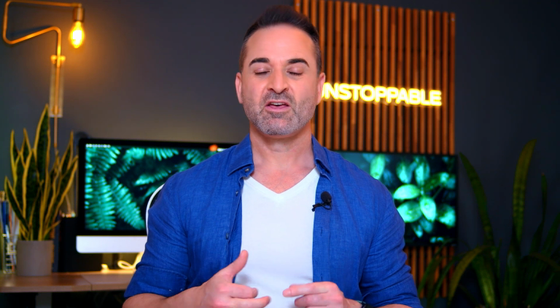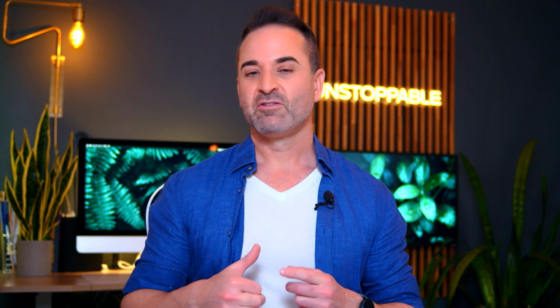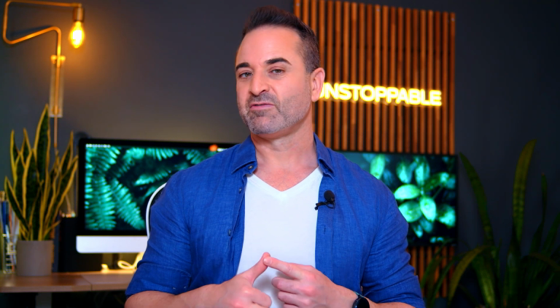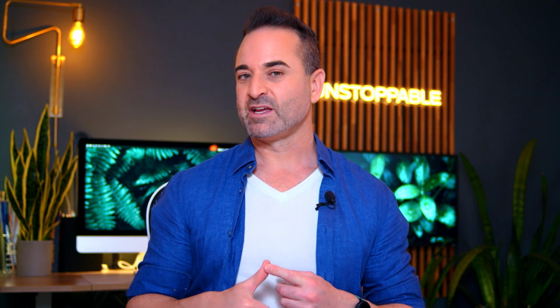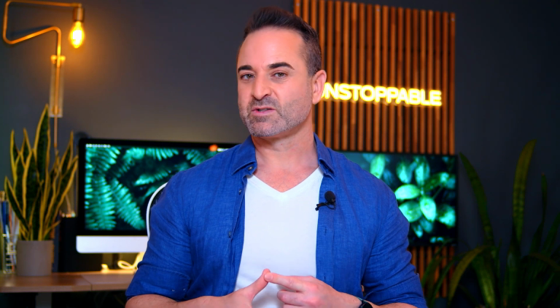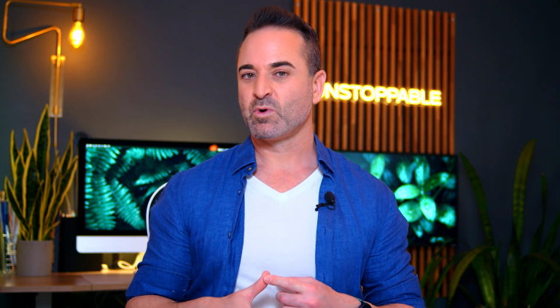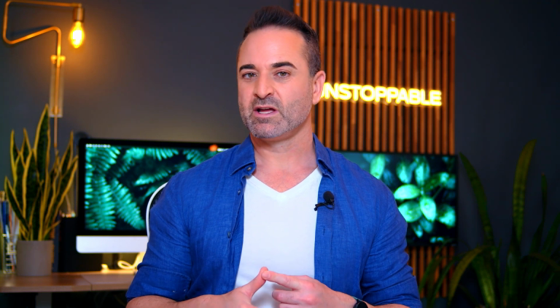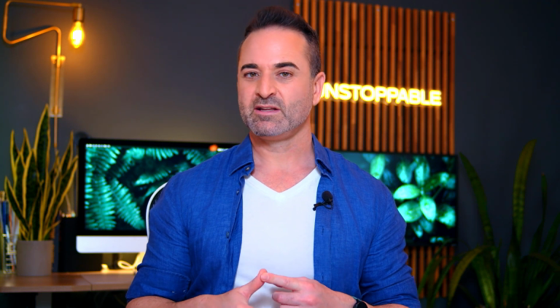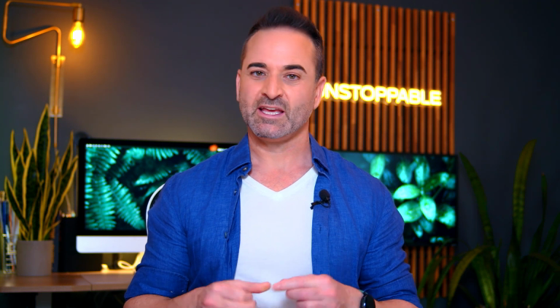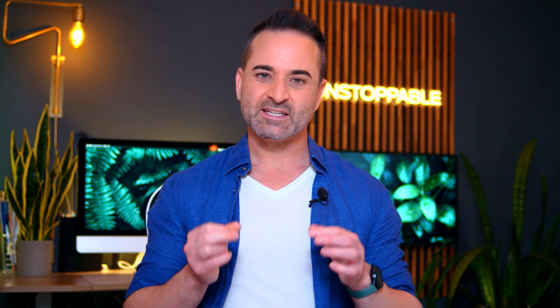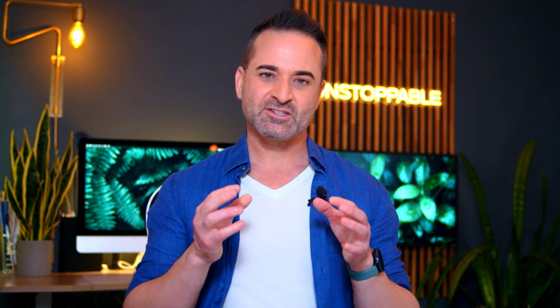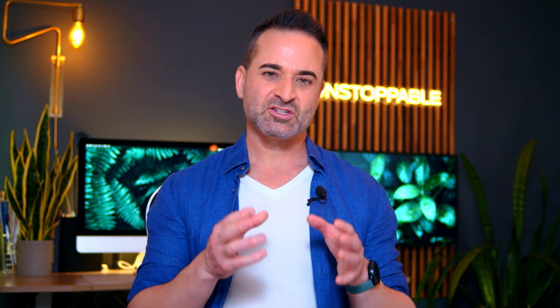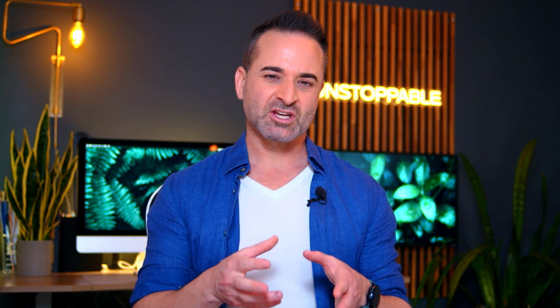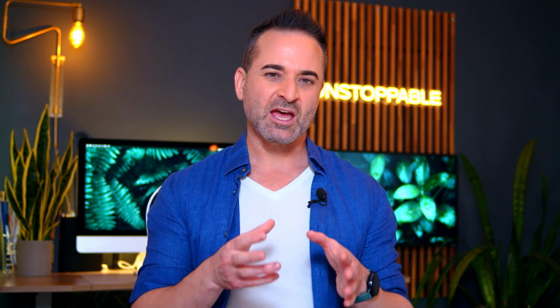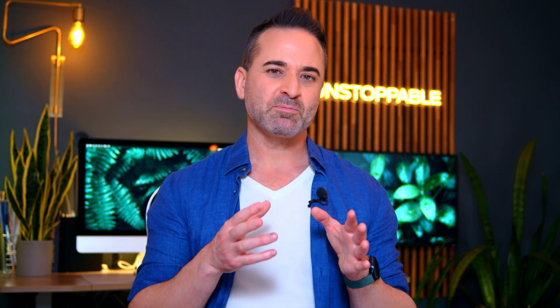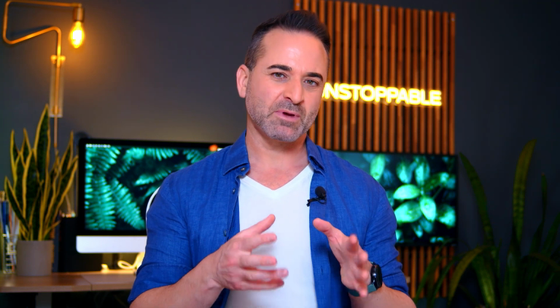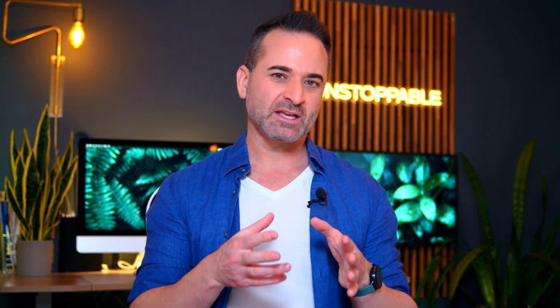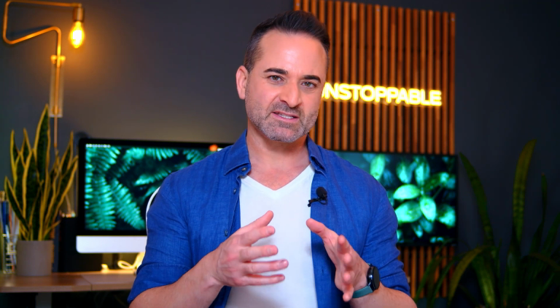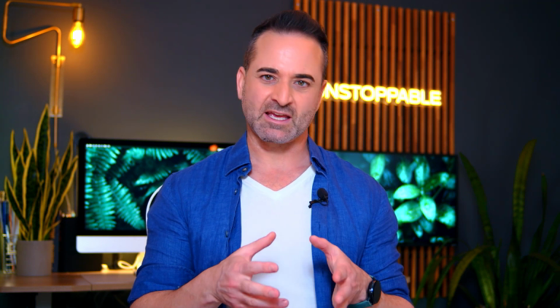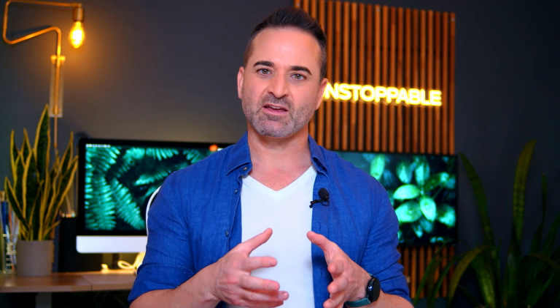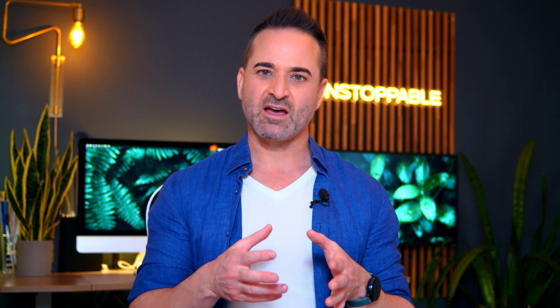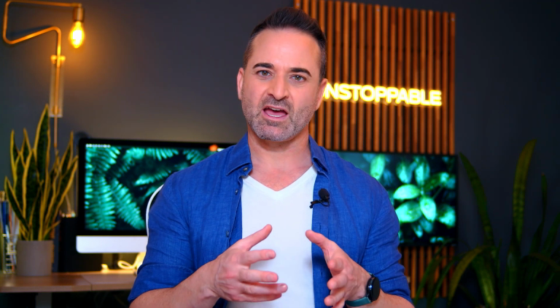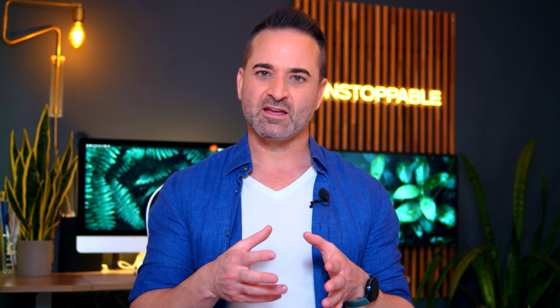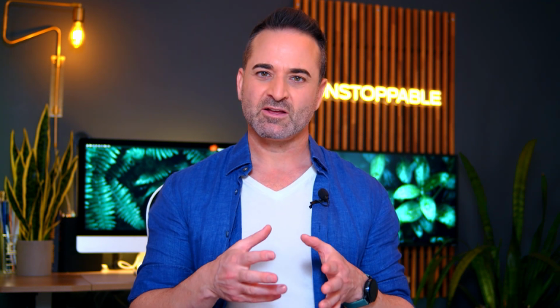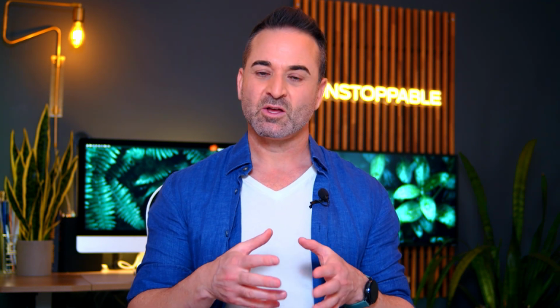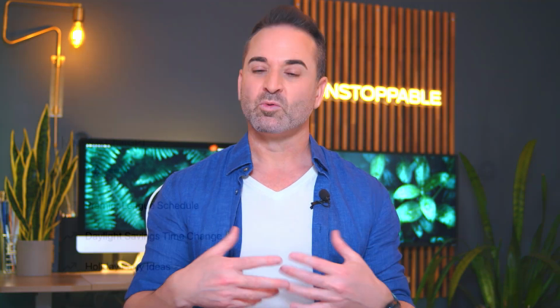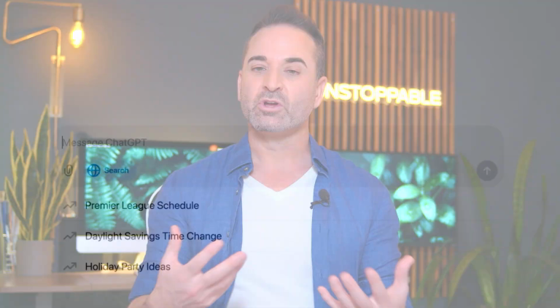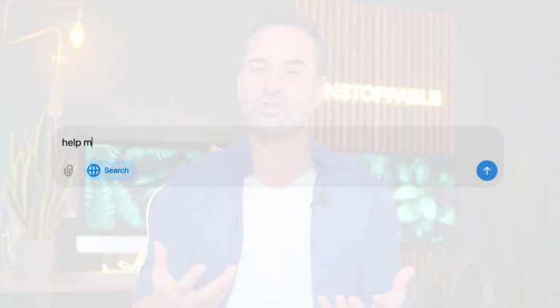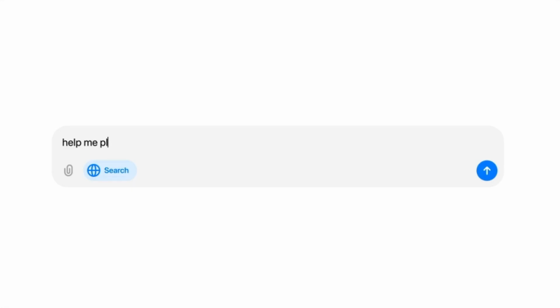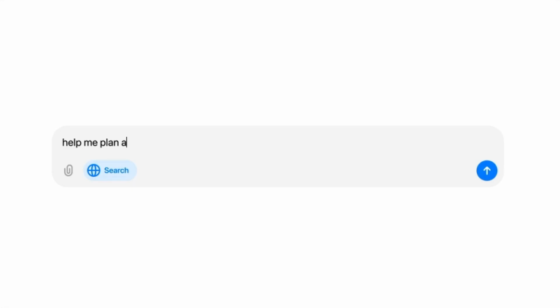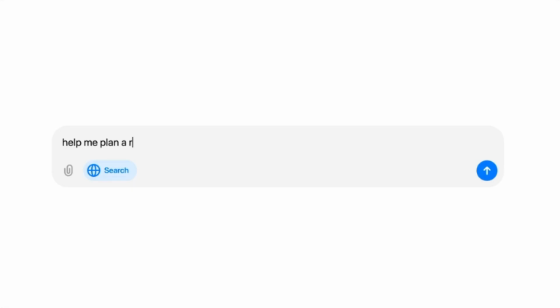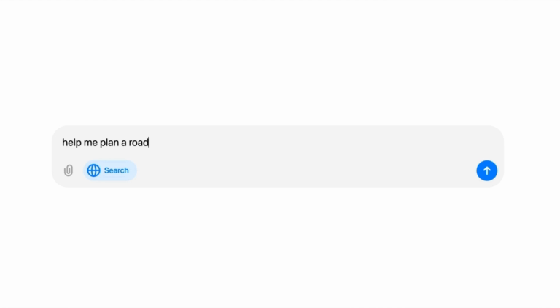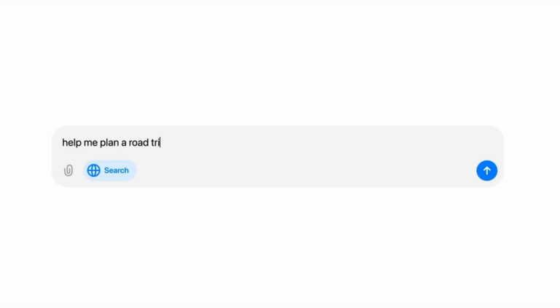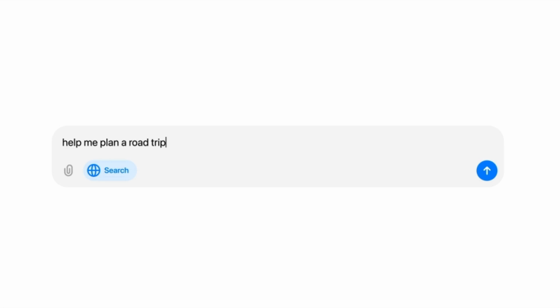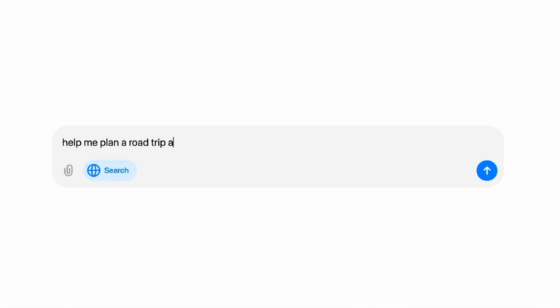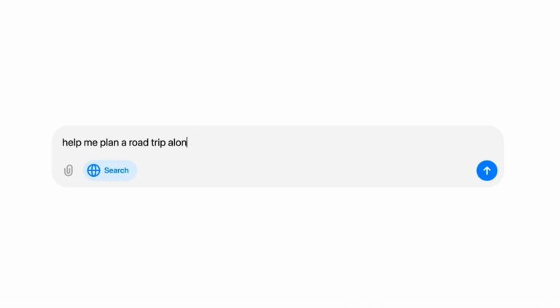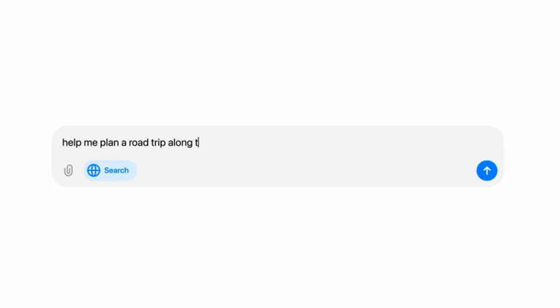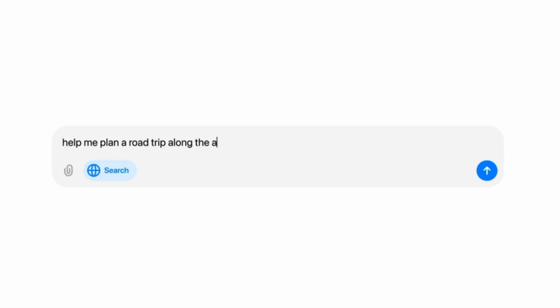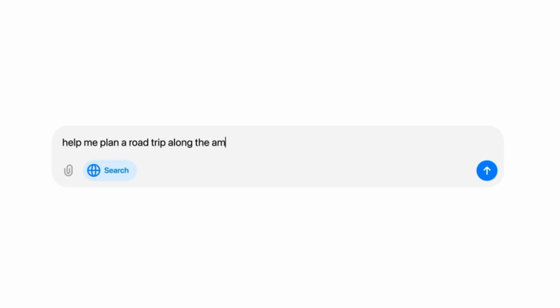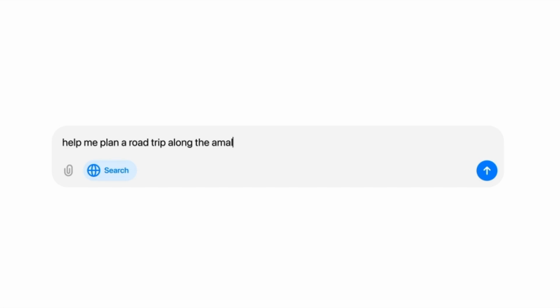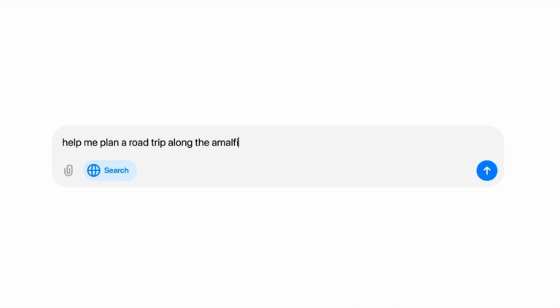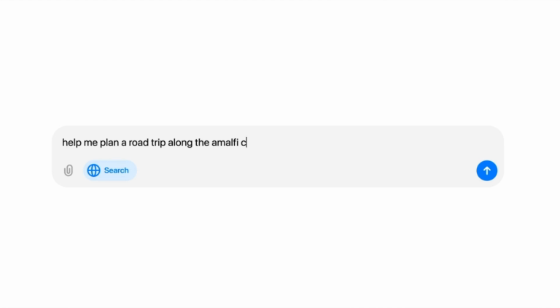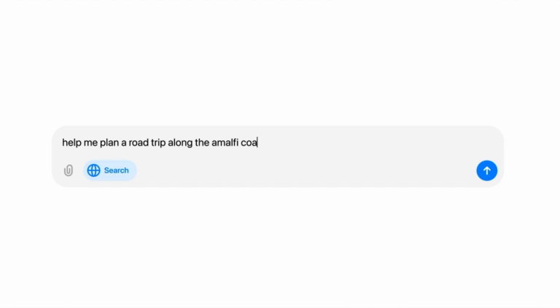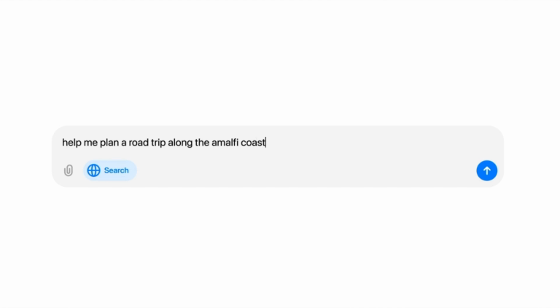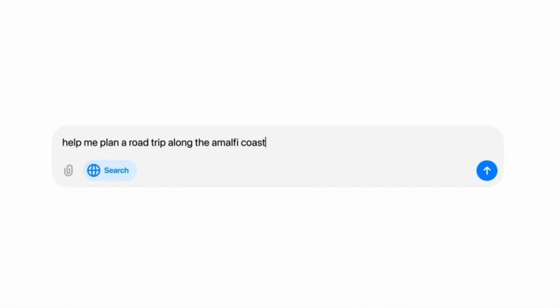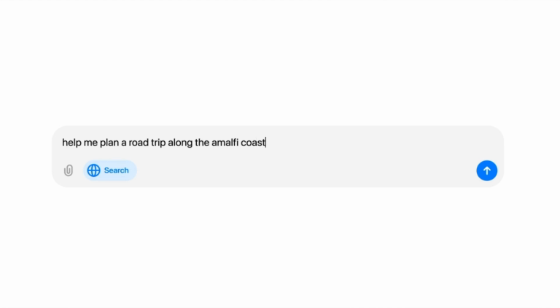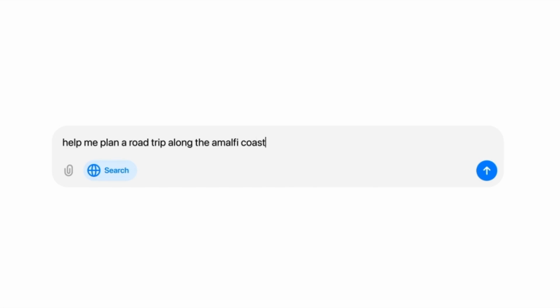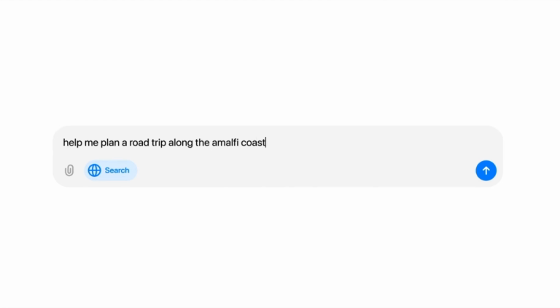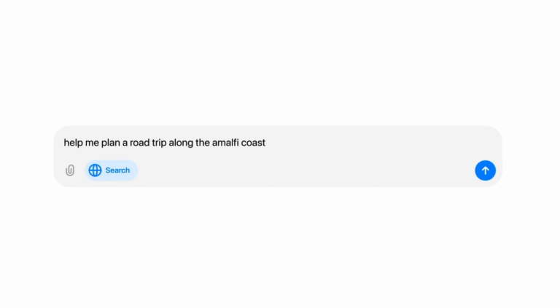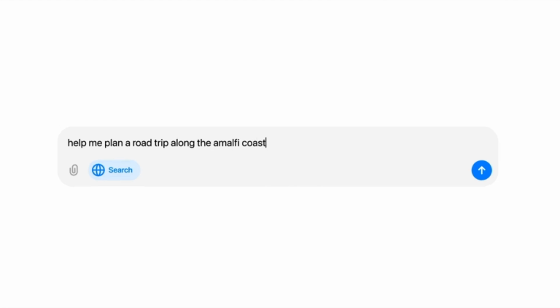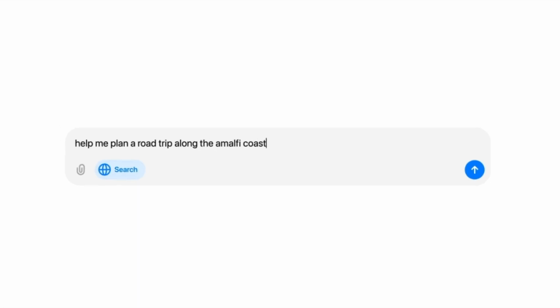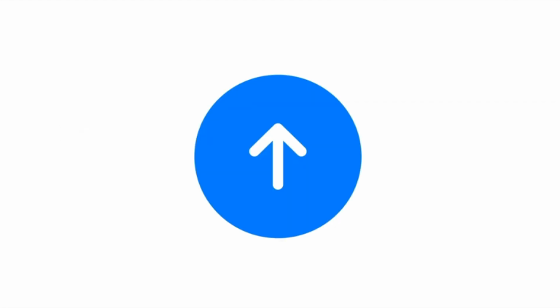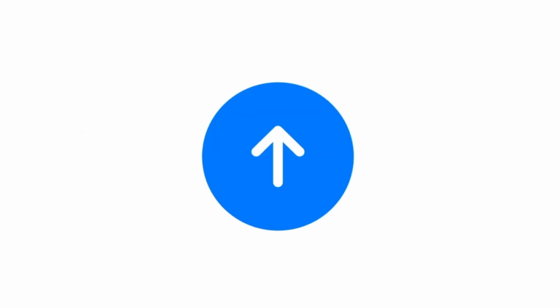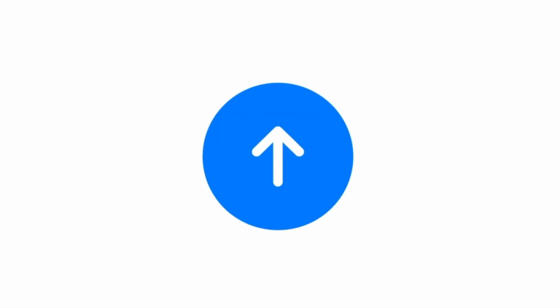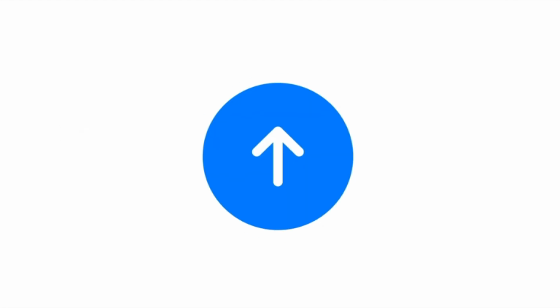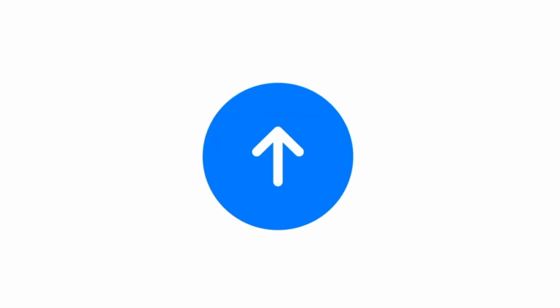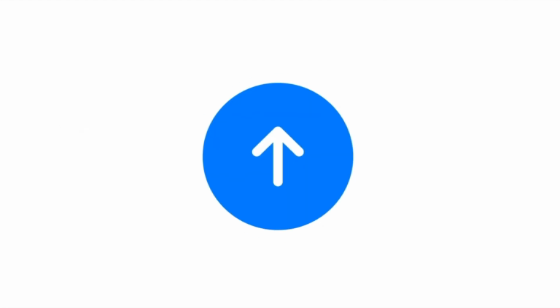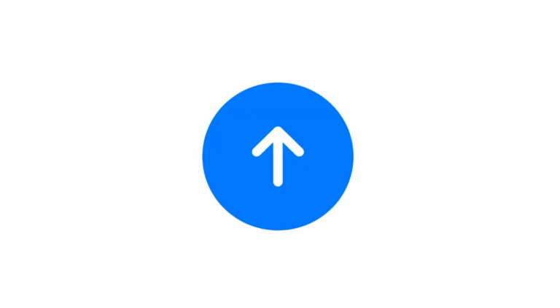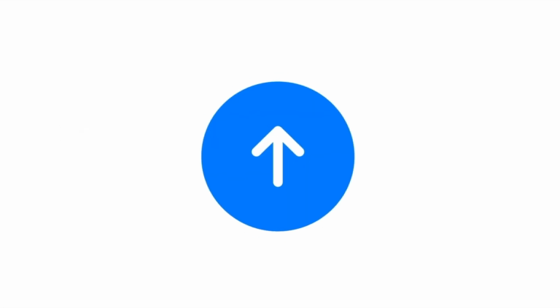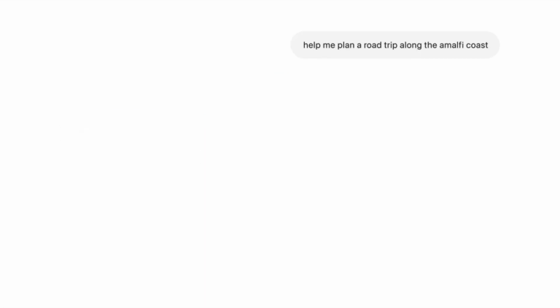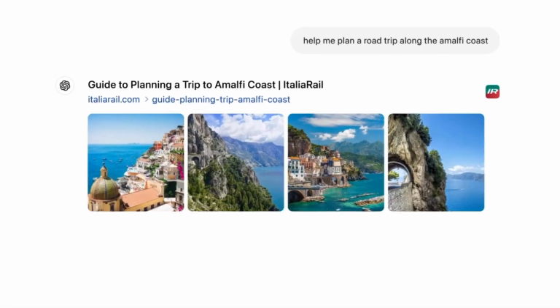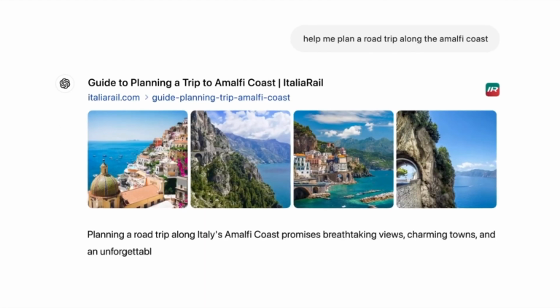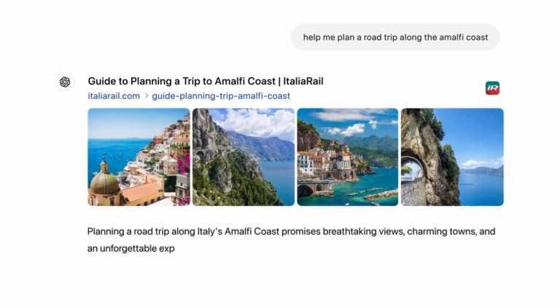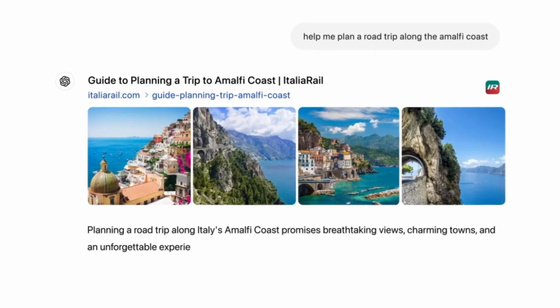There are three phases of AI that you need to factor in. Phase one is chat-based AI — what you're using right now. It's incredibly useful, but not earth-shattering.